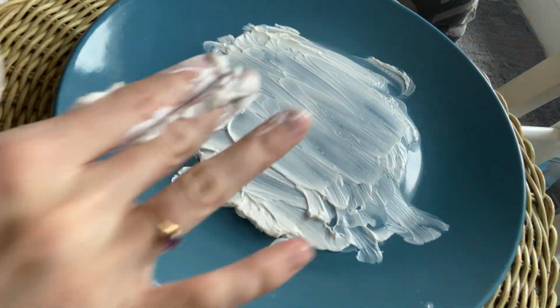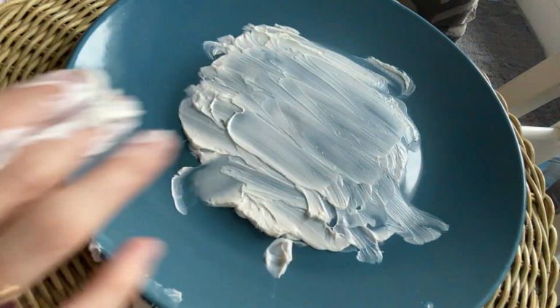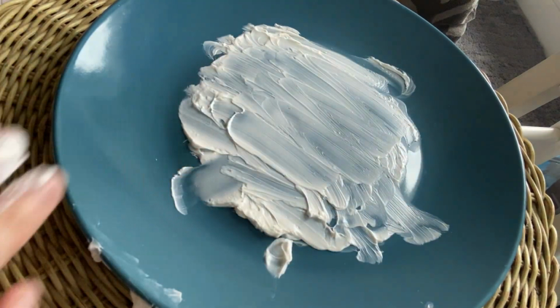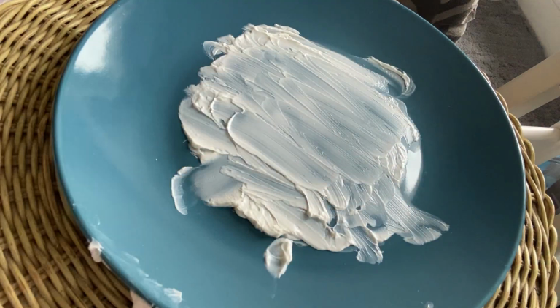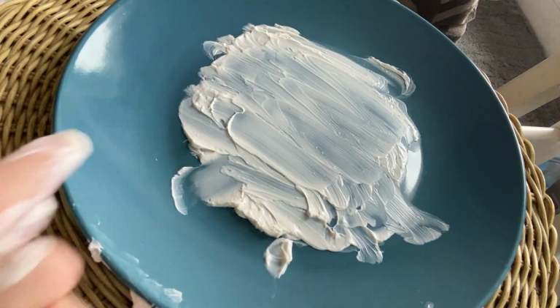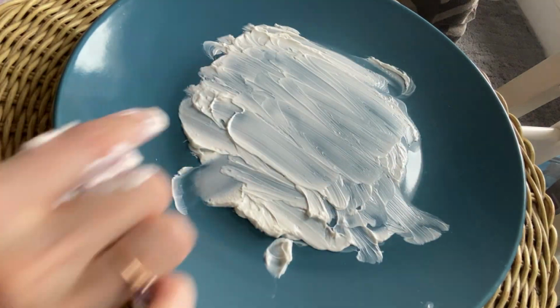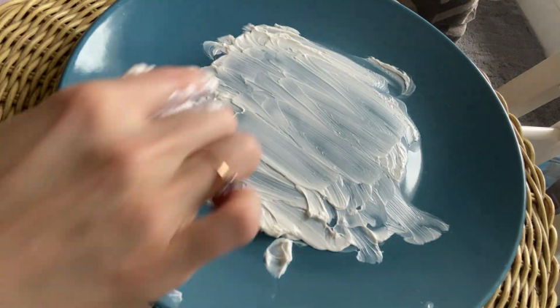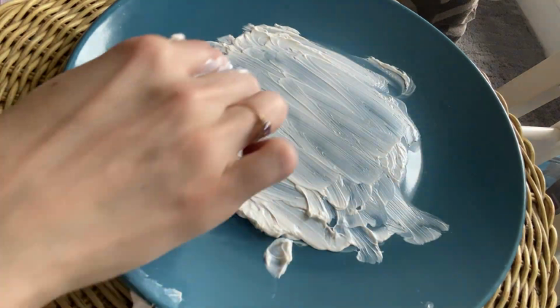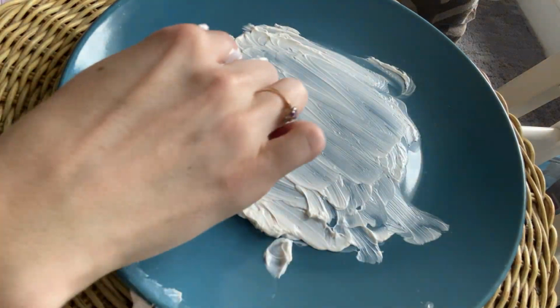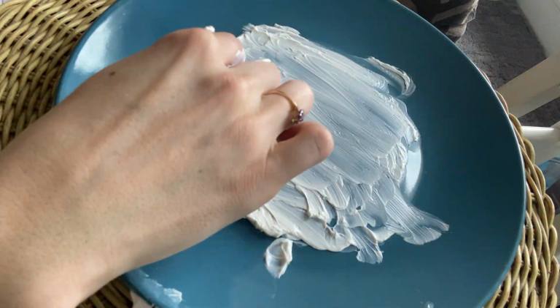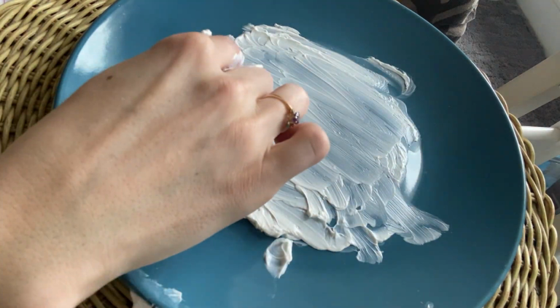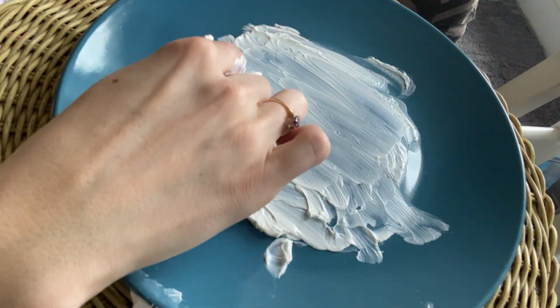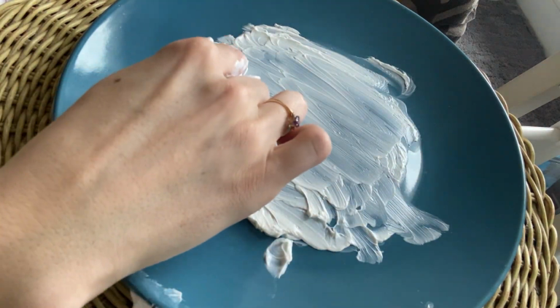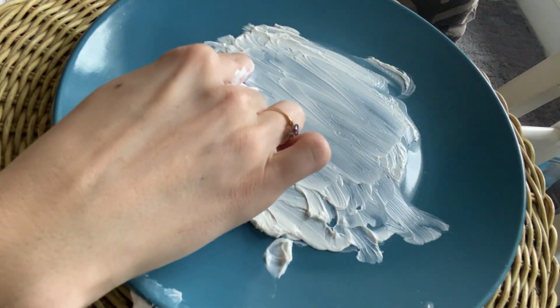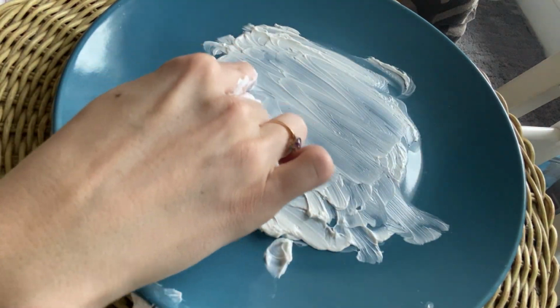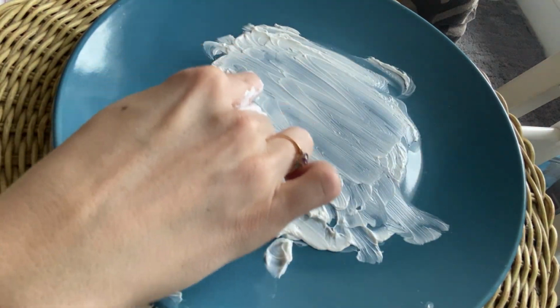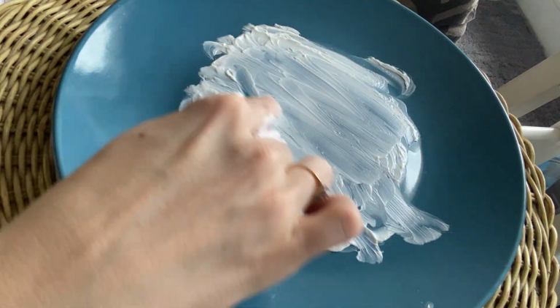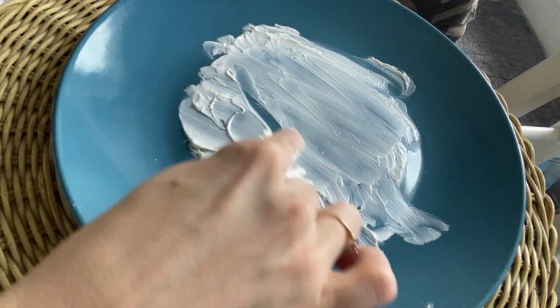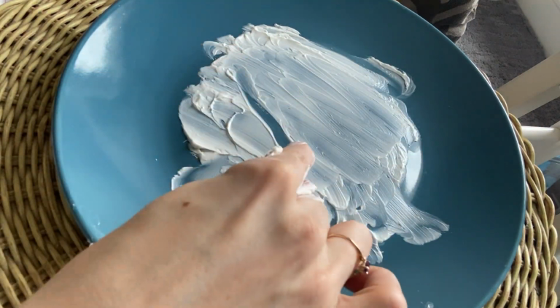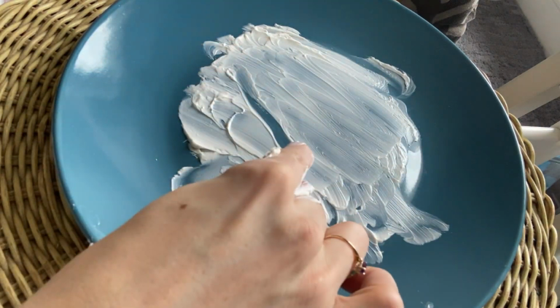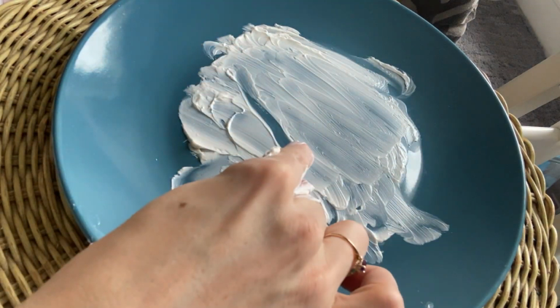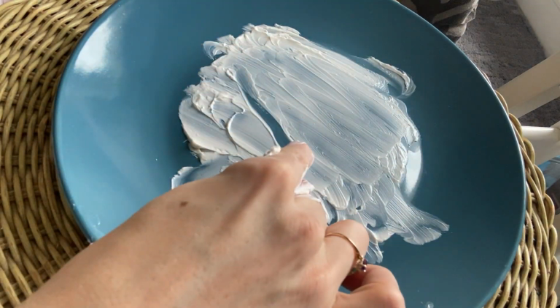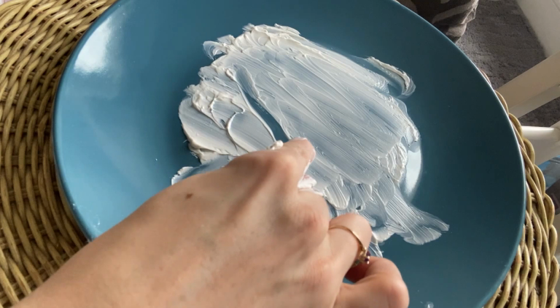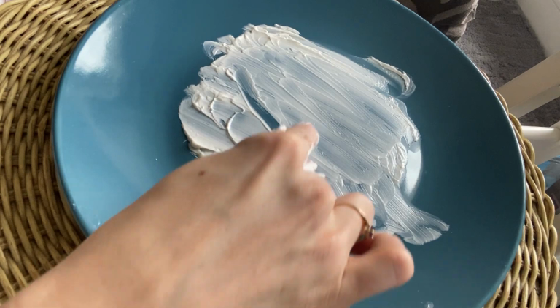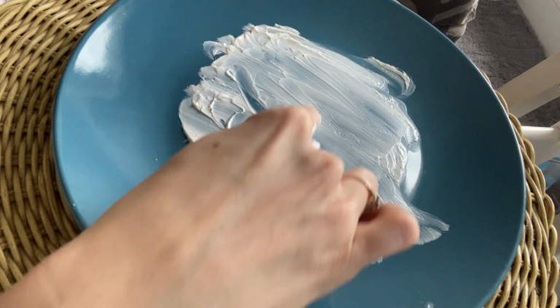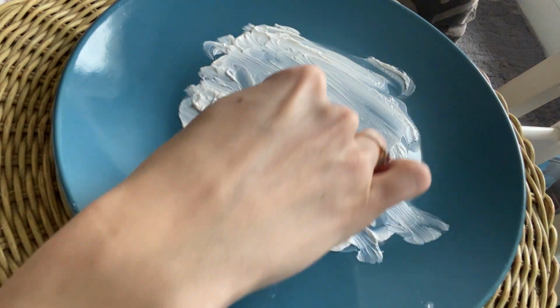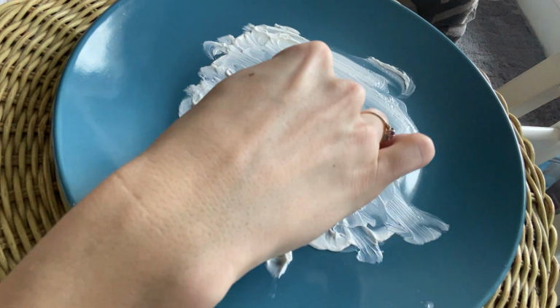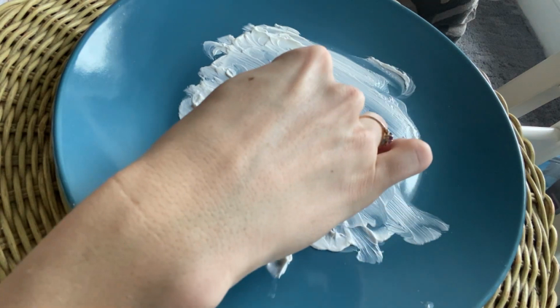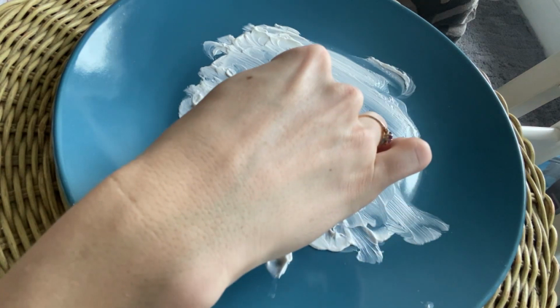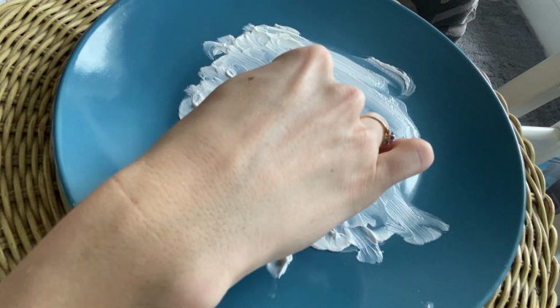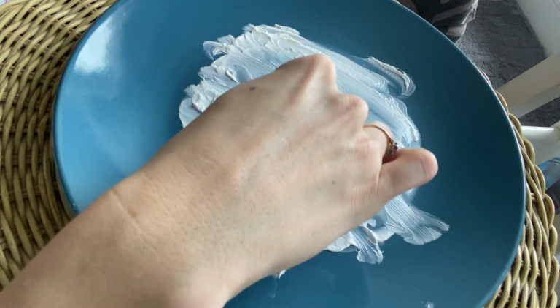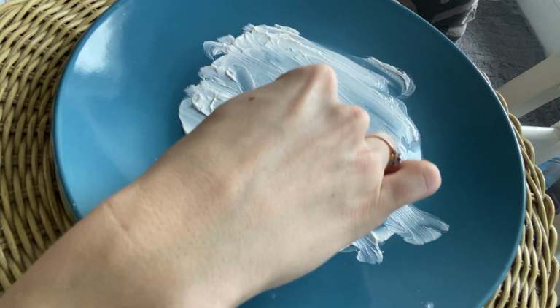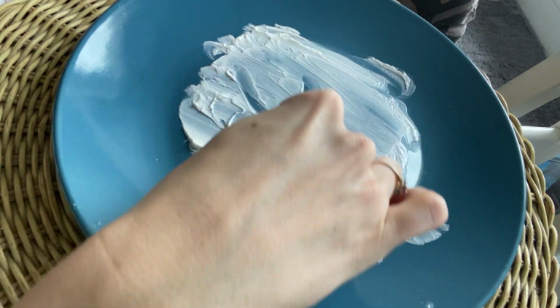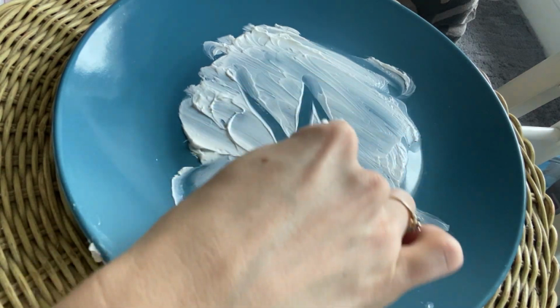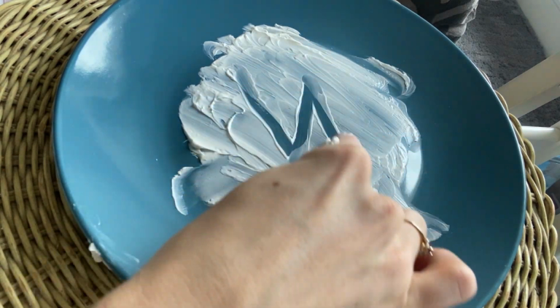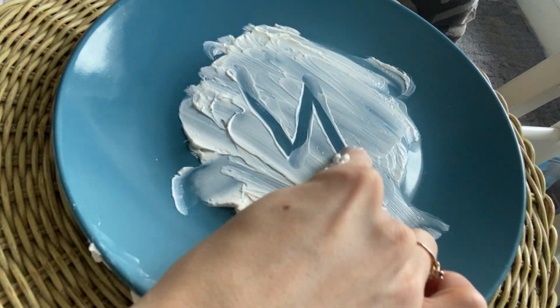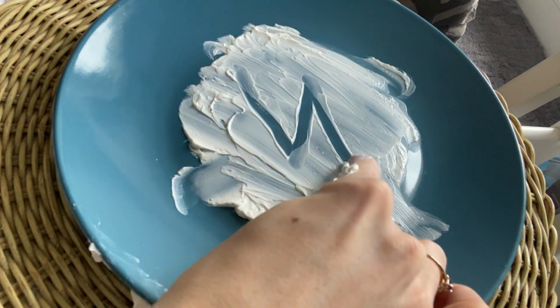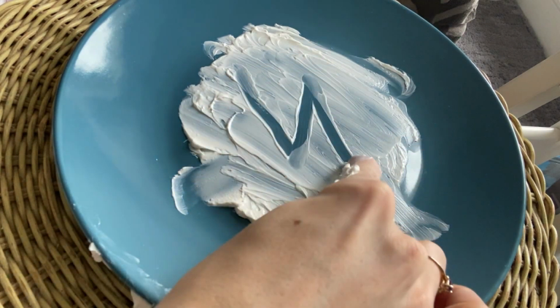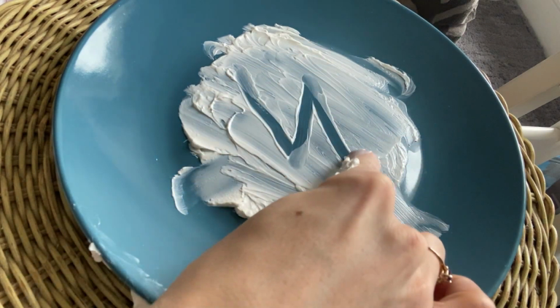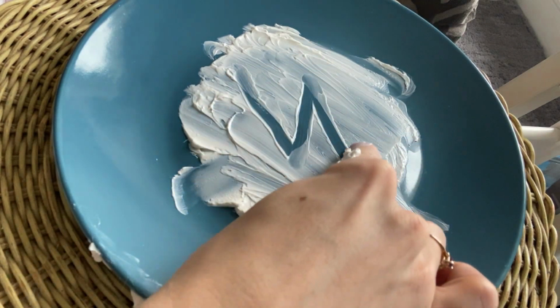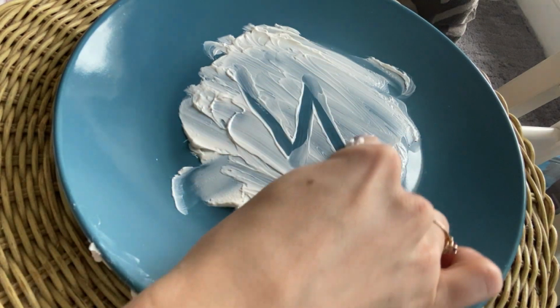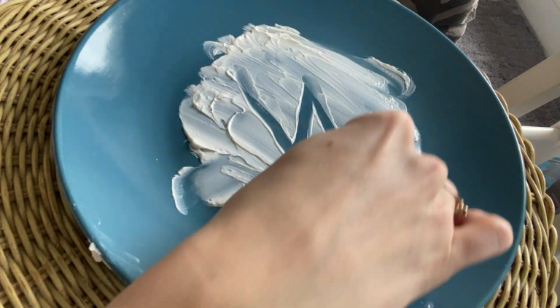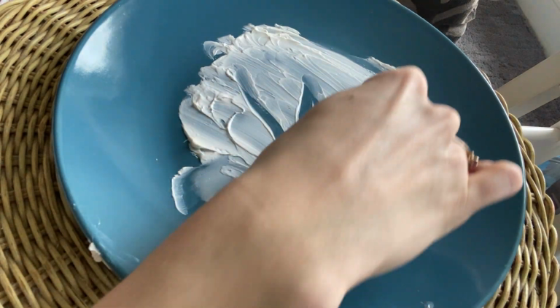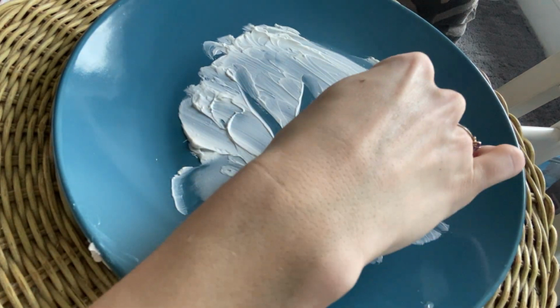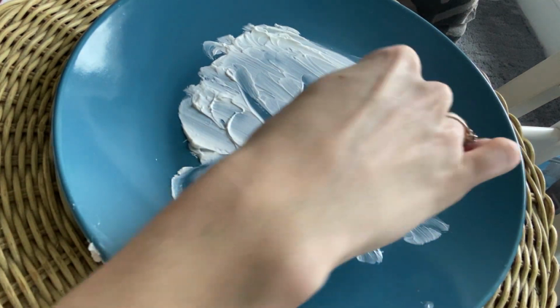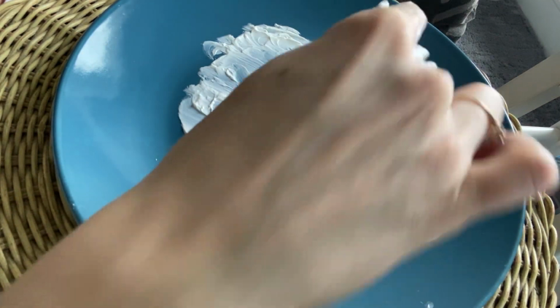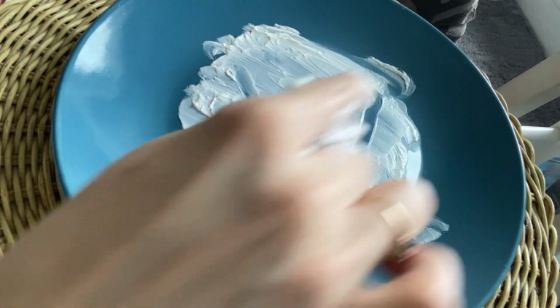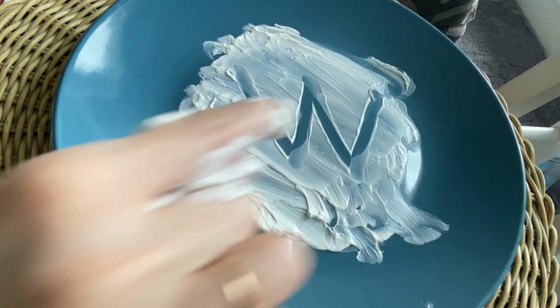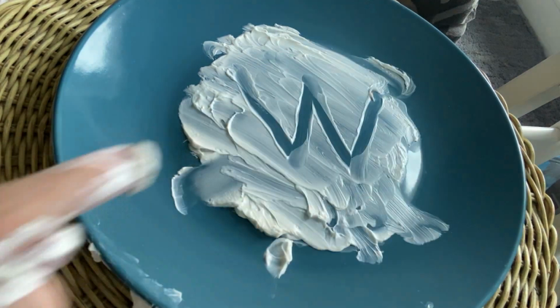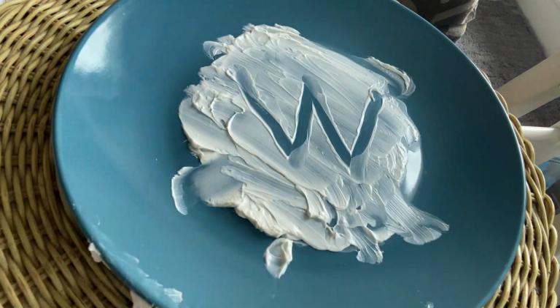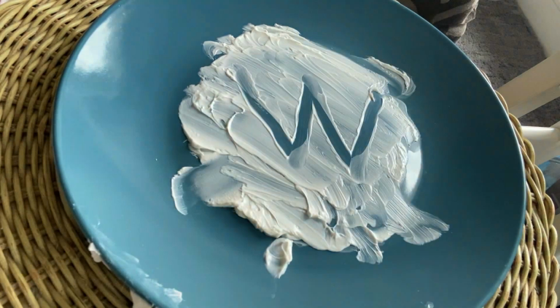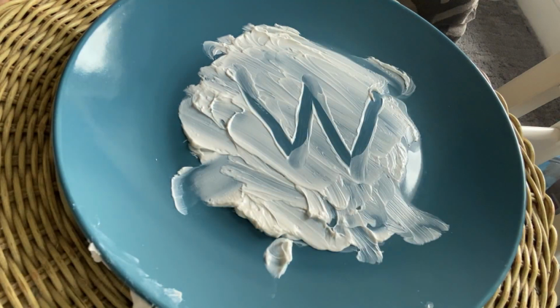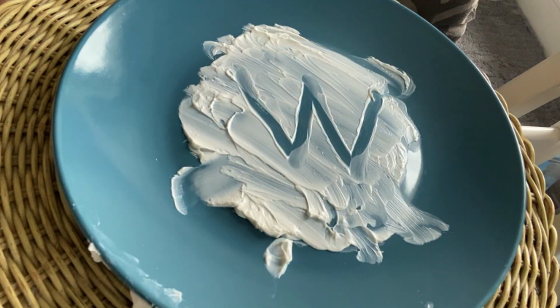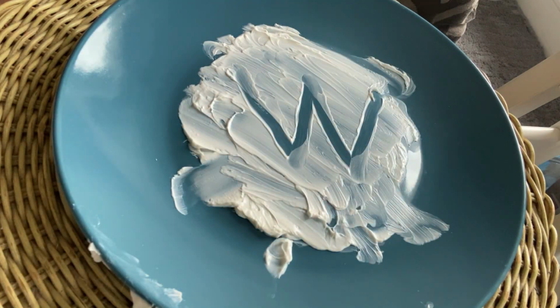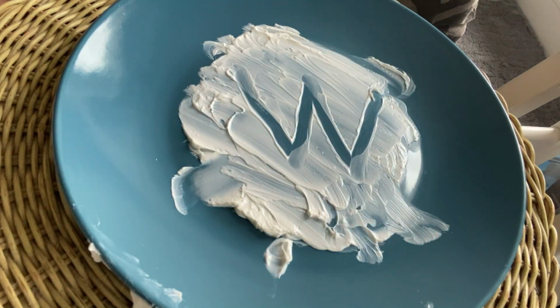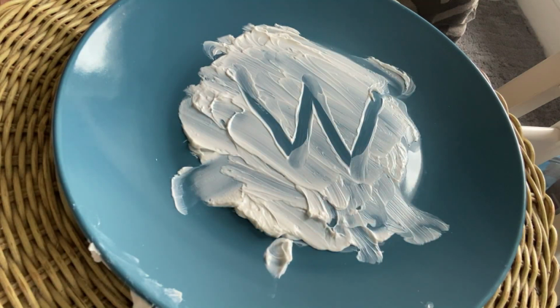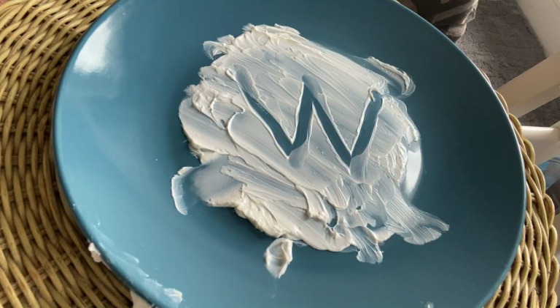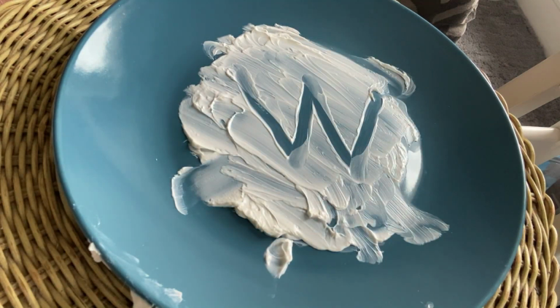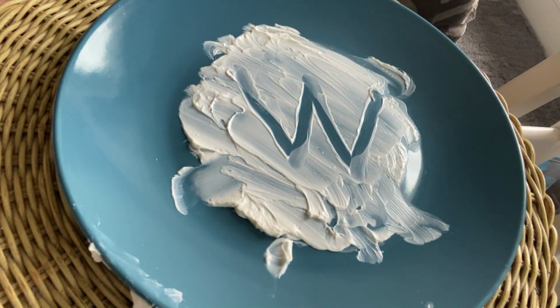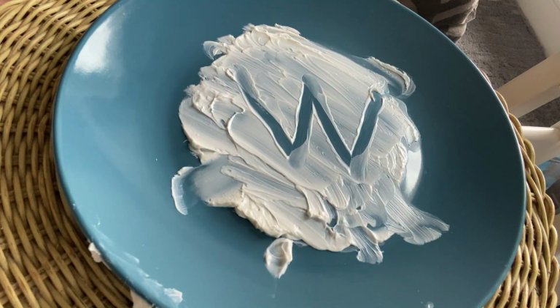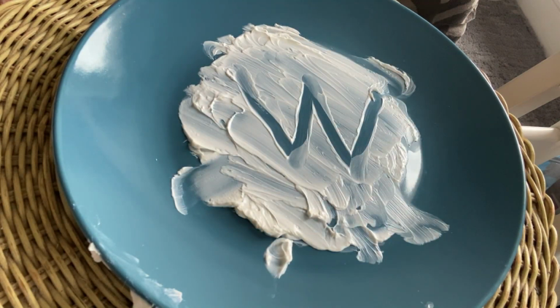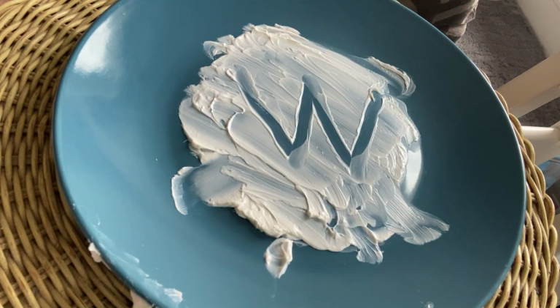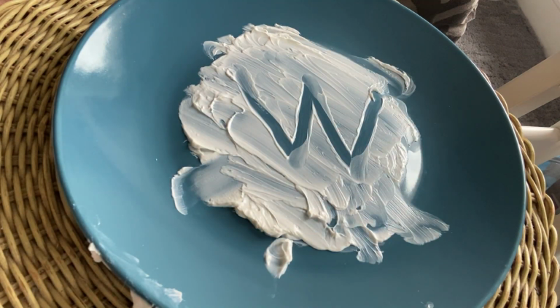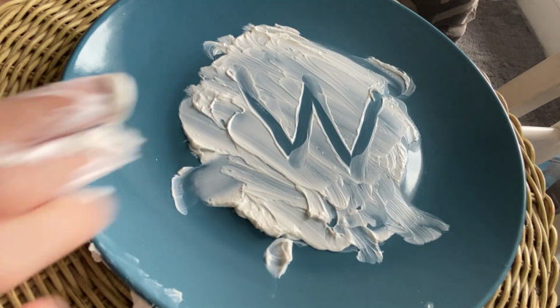Let's make our W. Diagonal down, diagonal up, diagonal down, diagonal up. W.